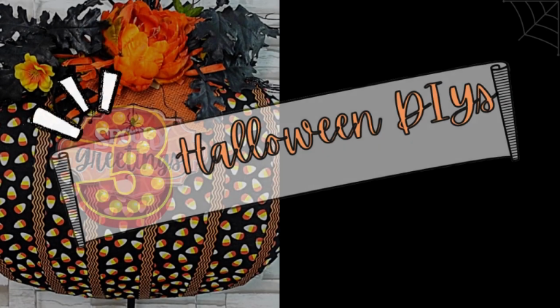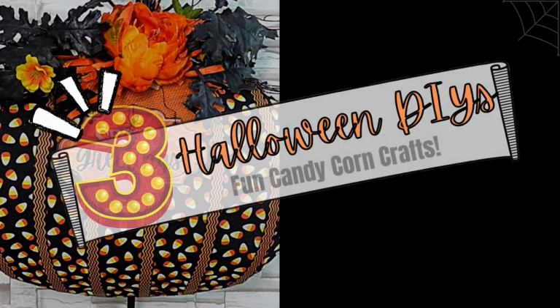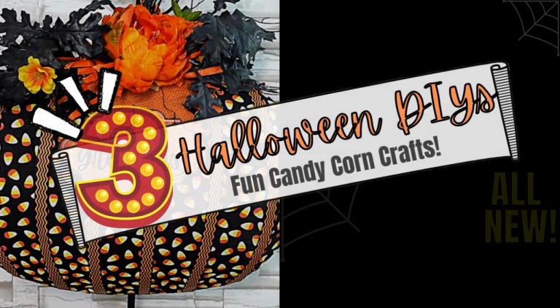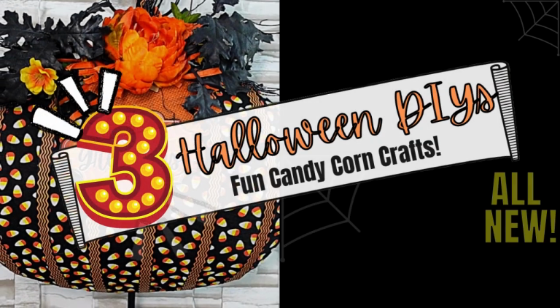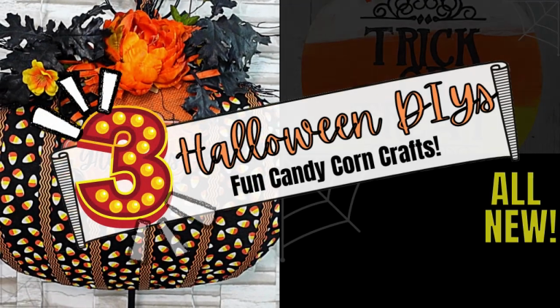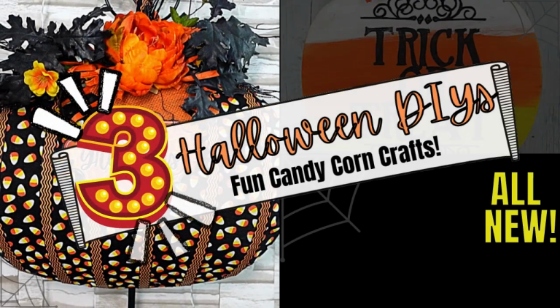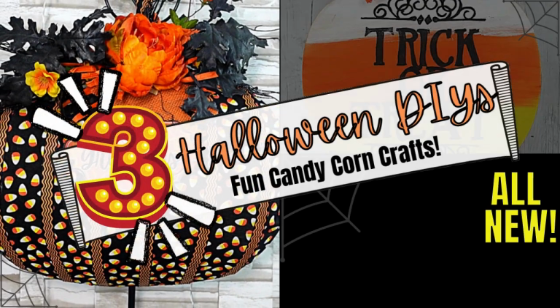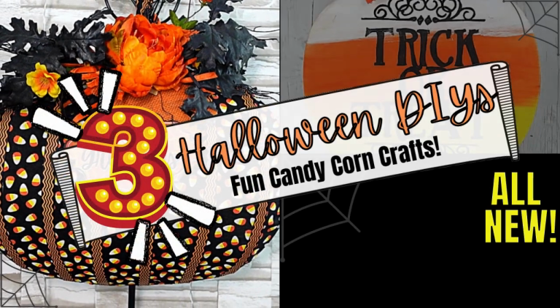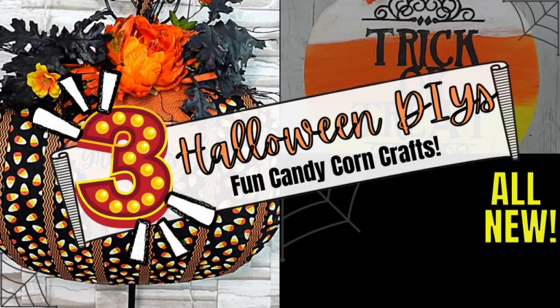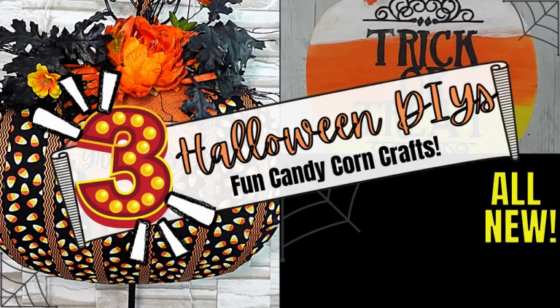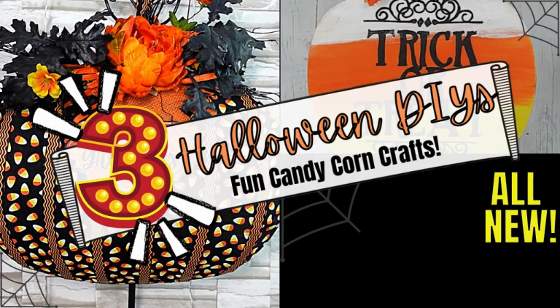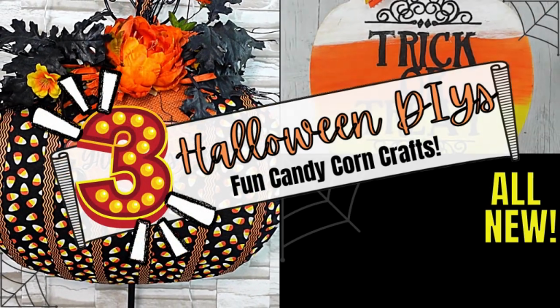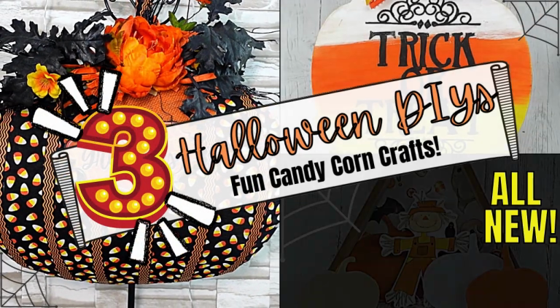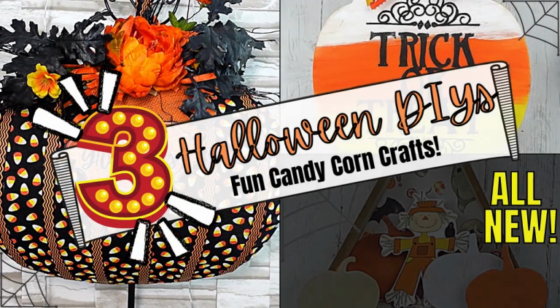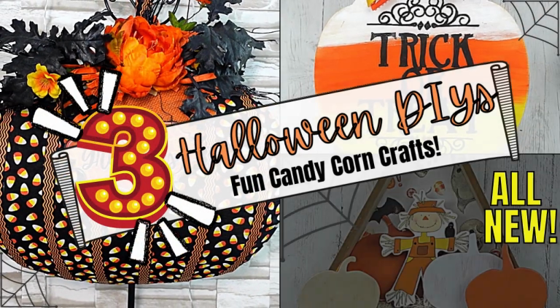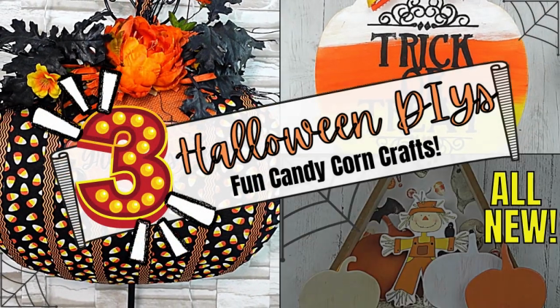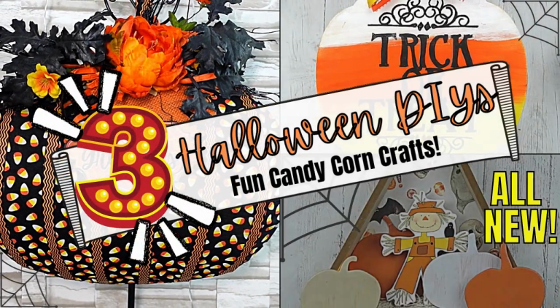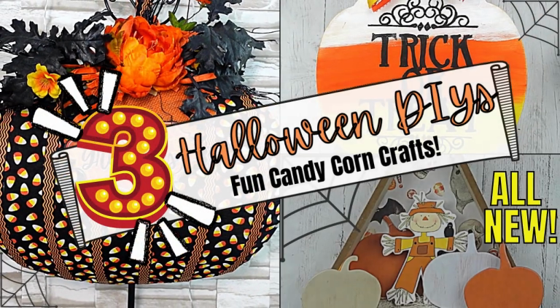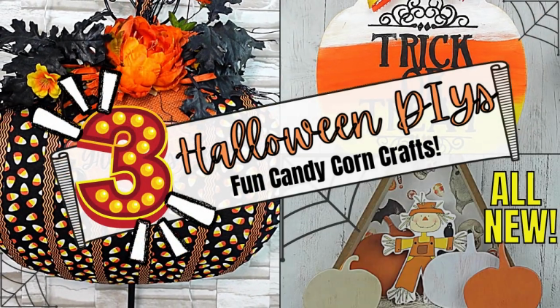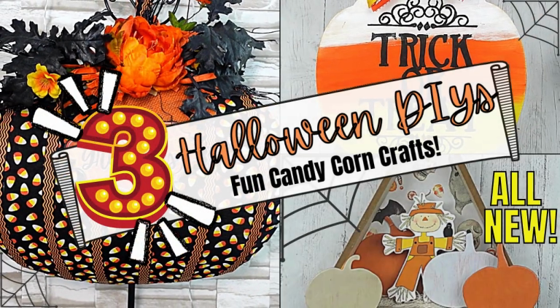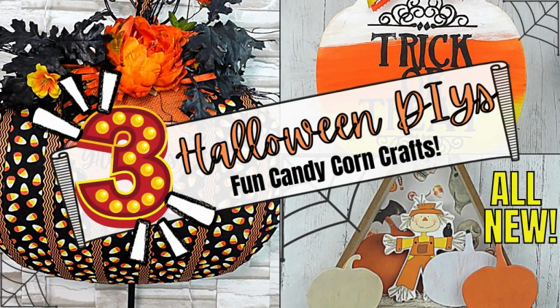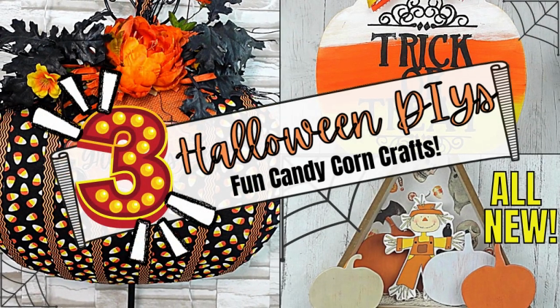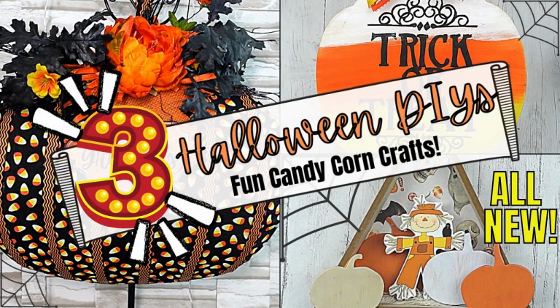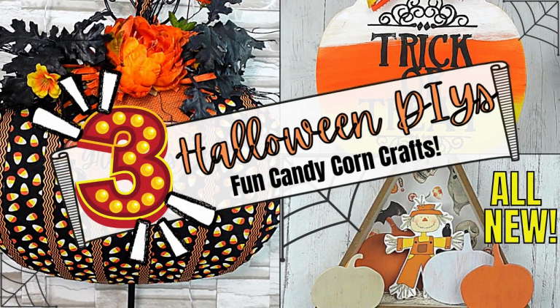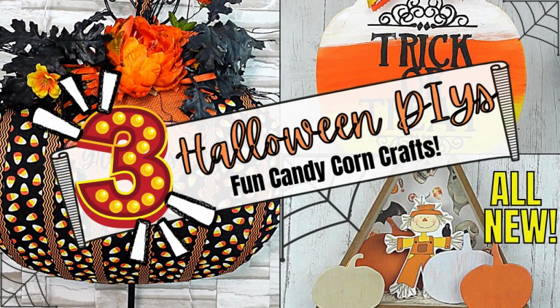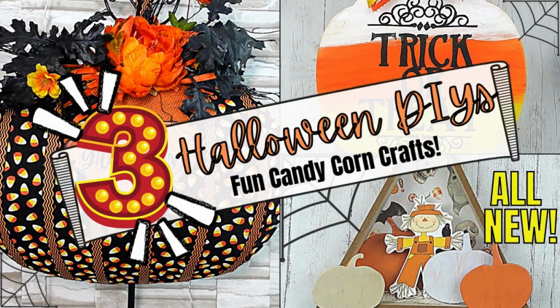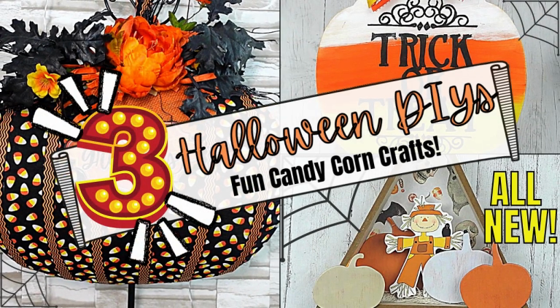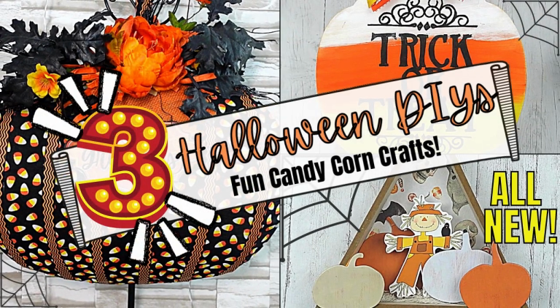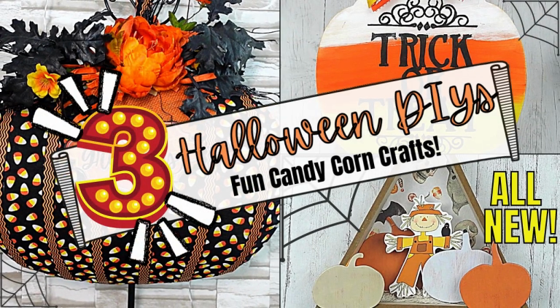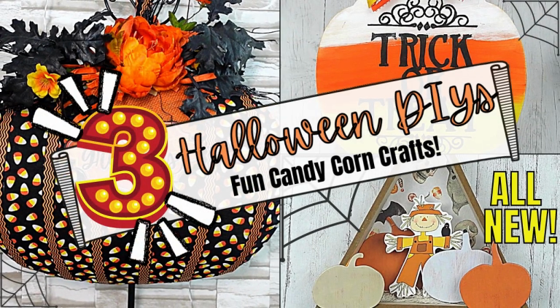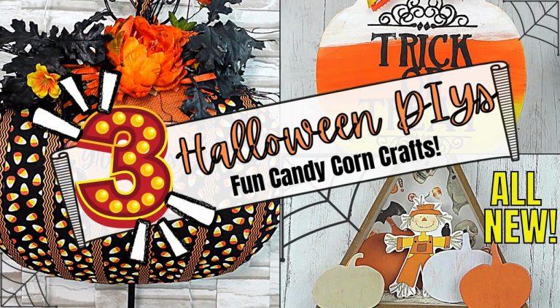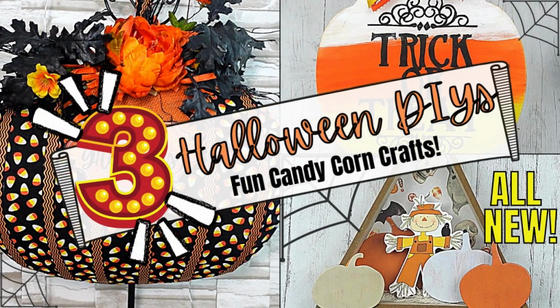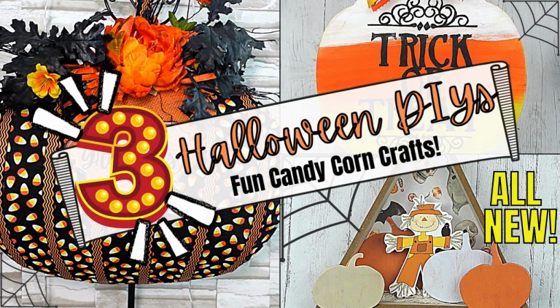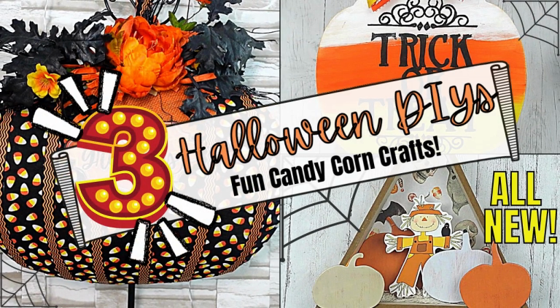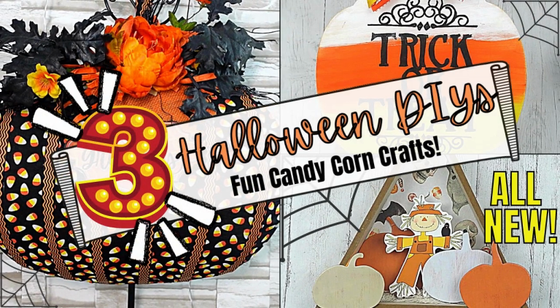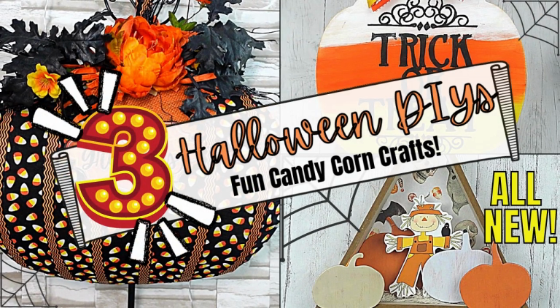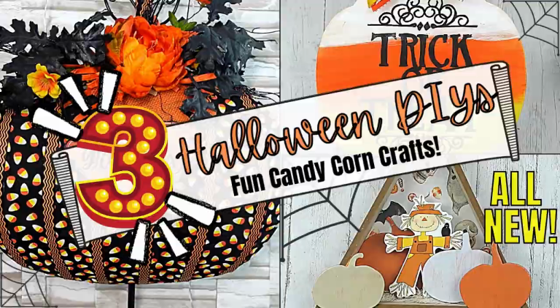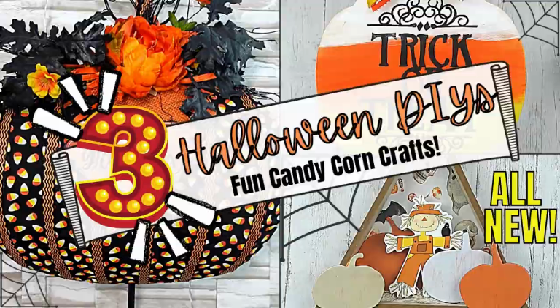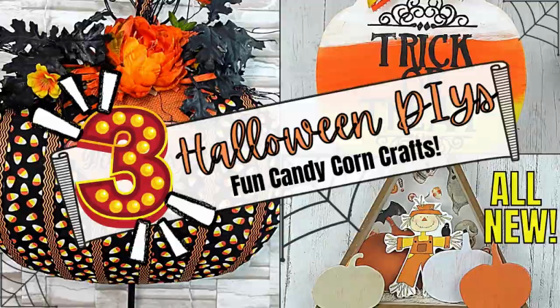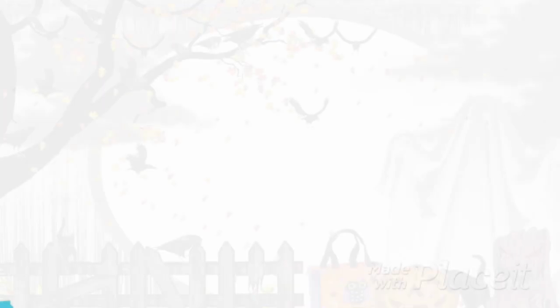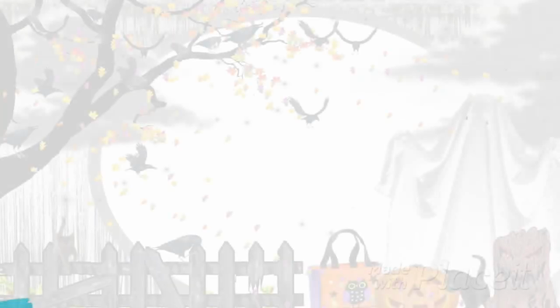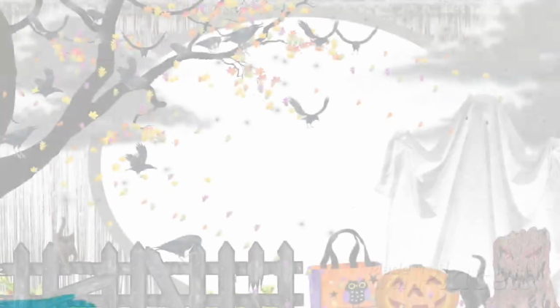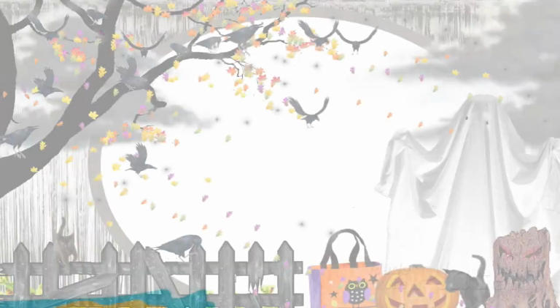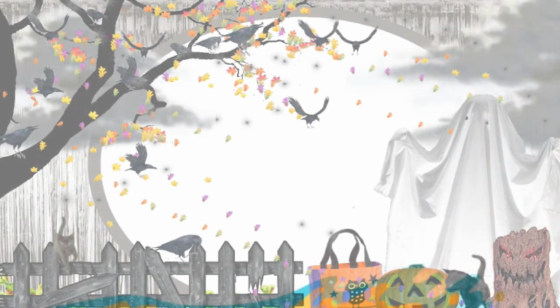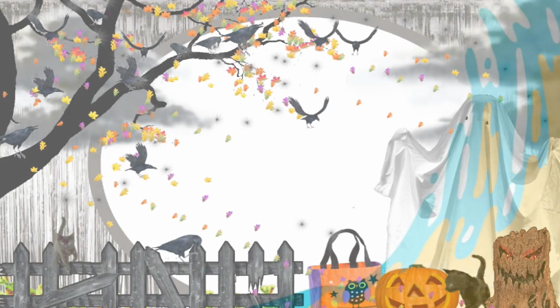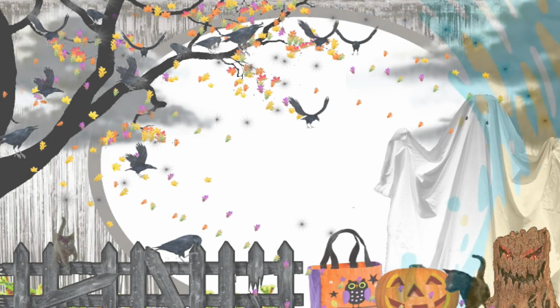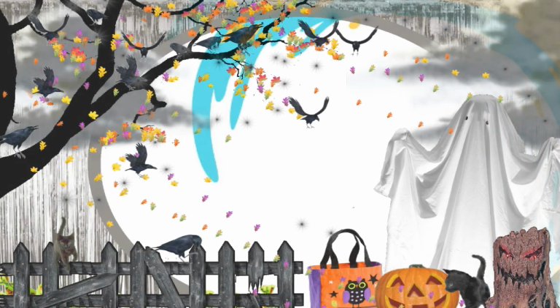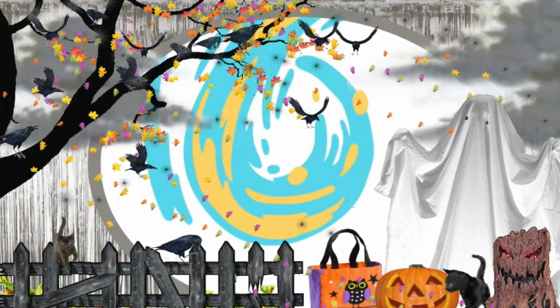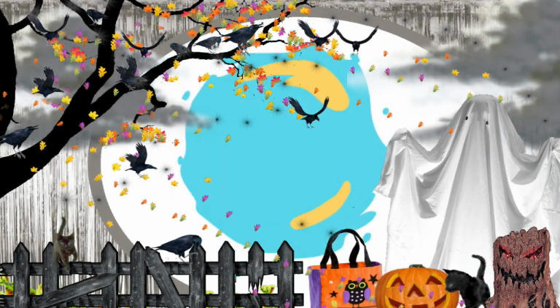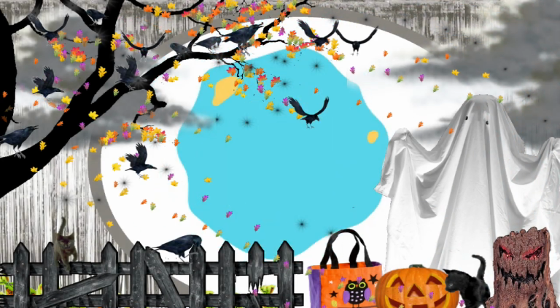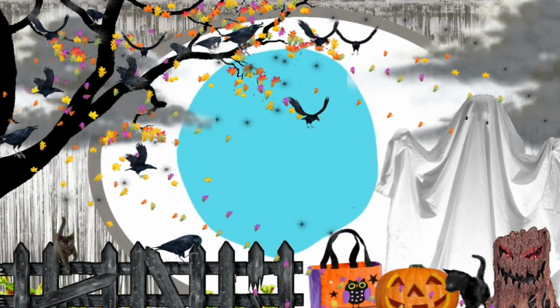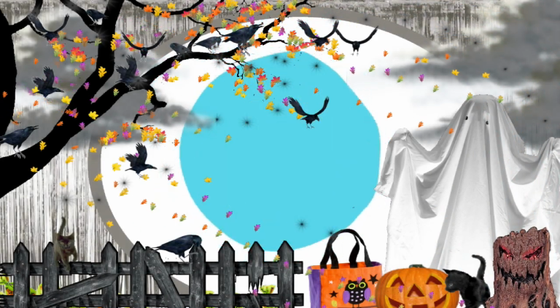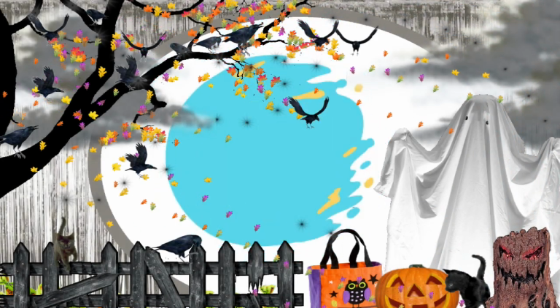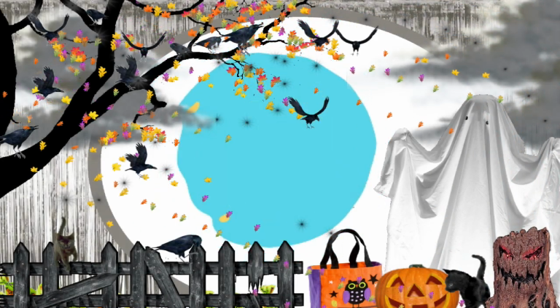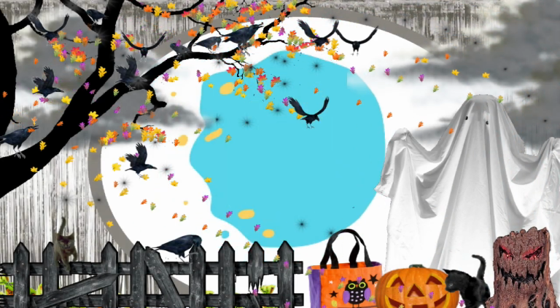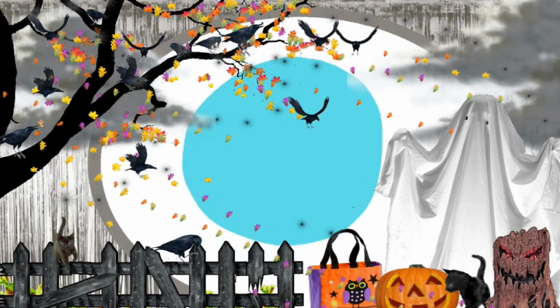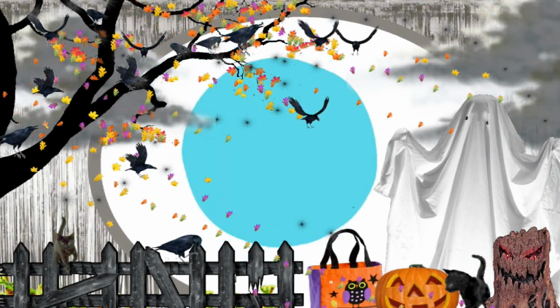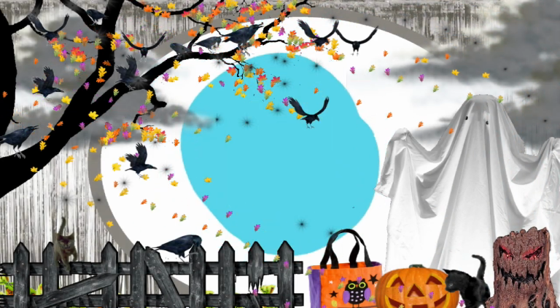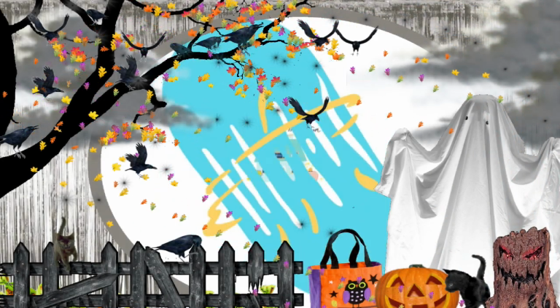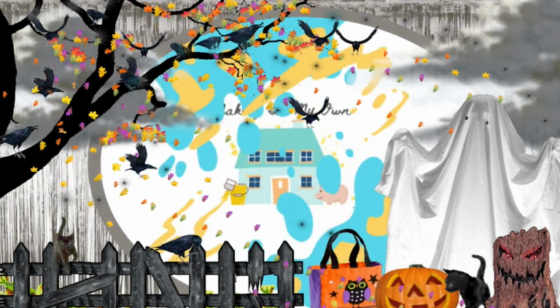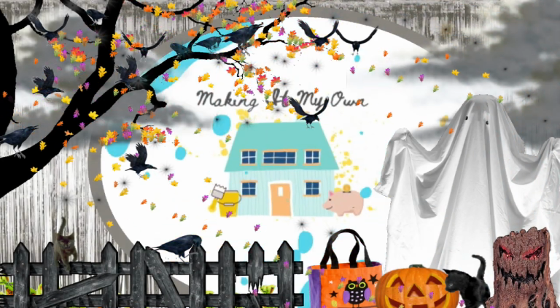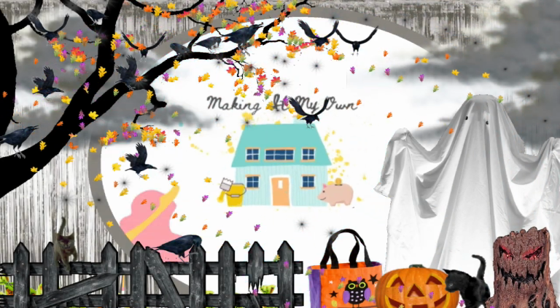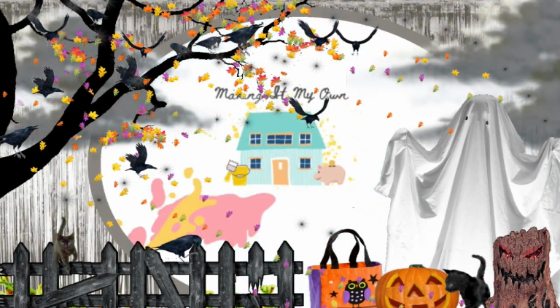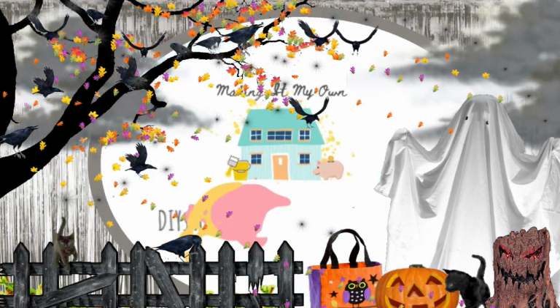Today I have three Halloween DIYs with a candy corn theme. I'm Brandi and this is Making It My Own.